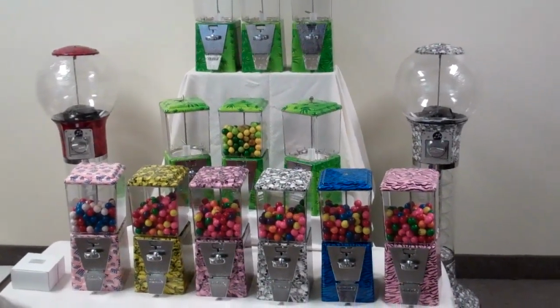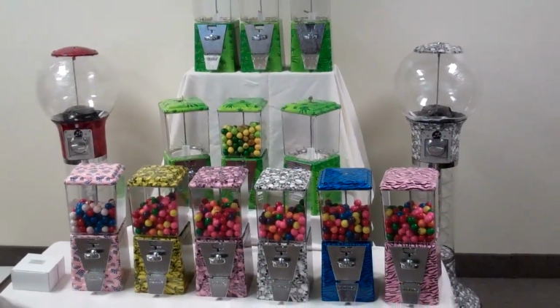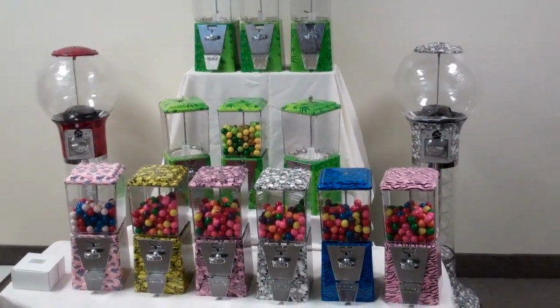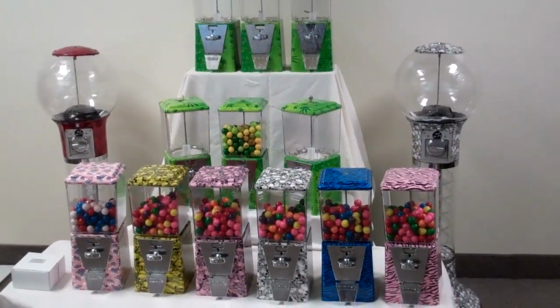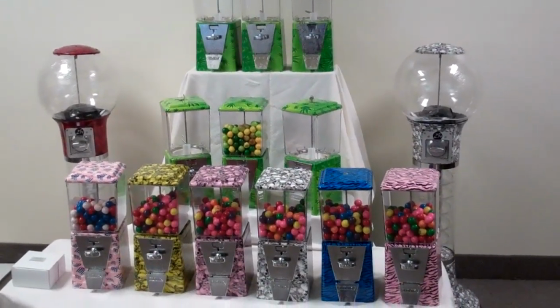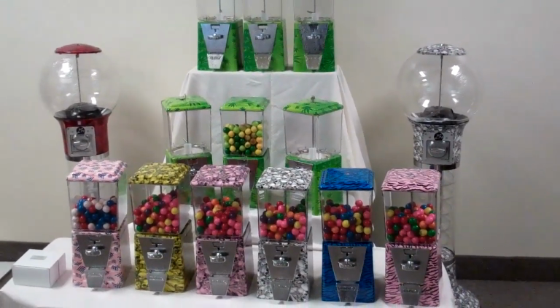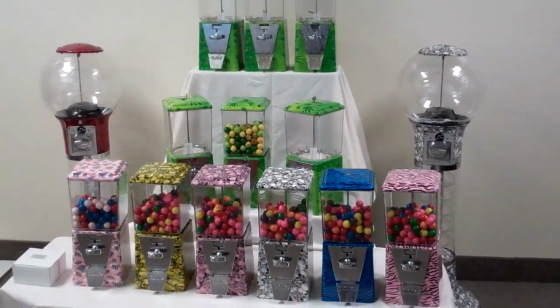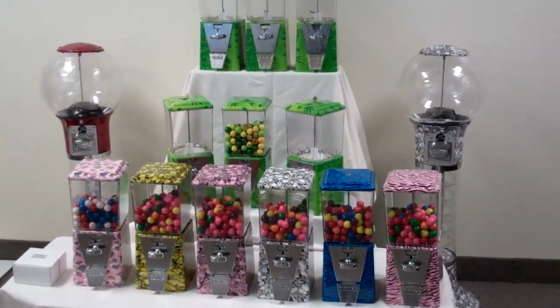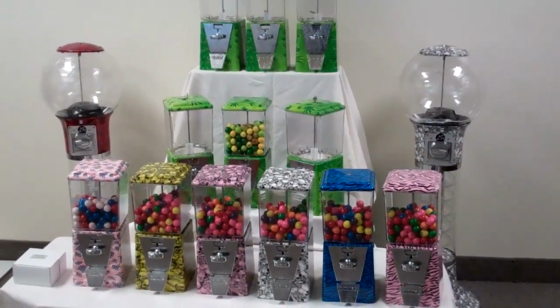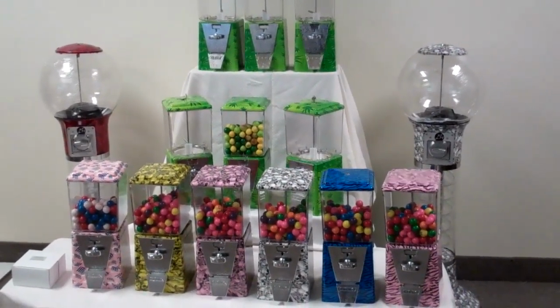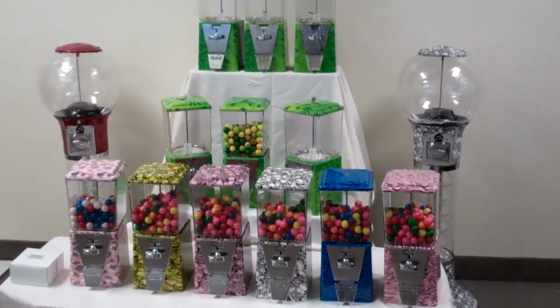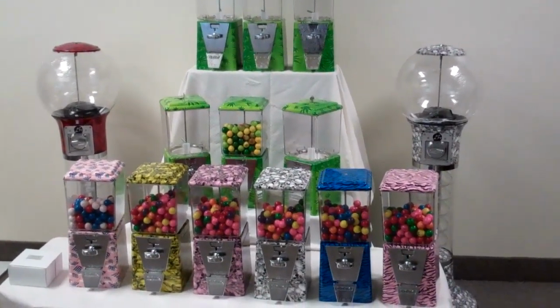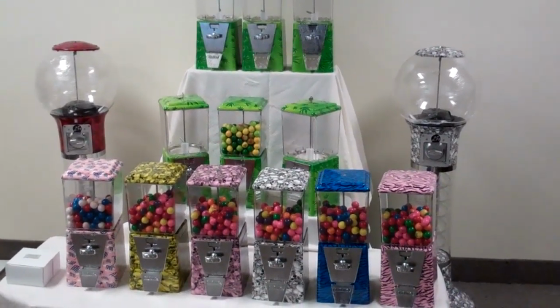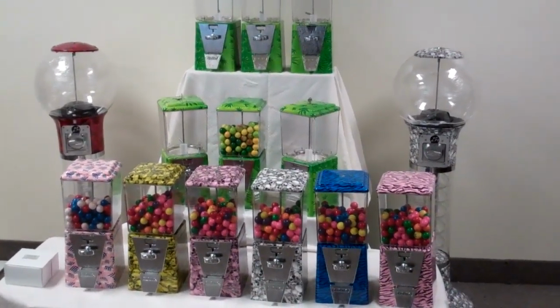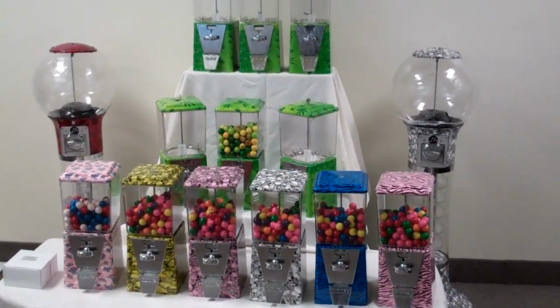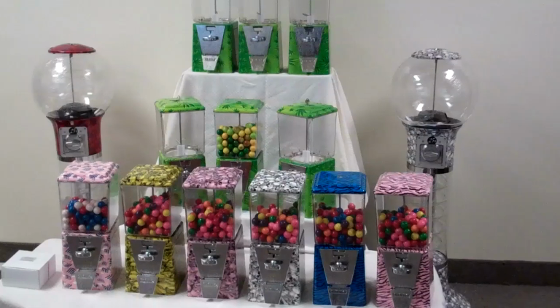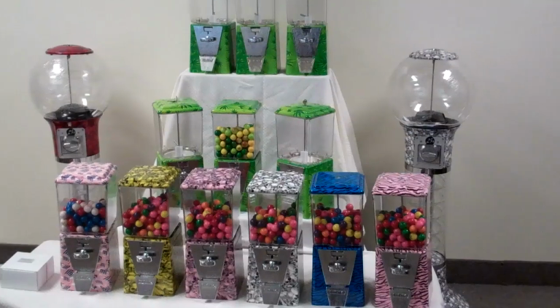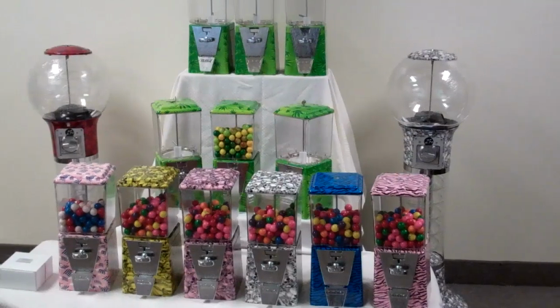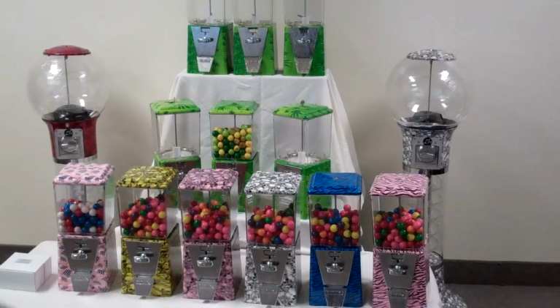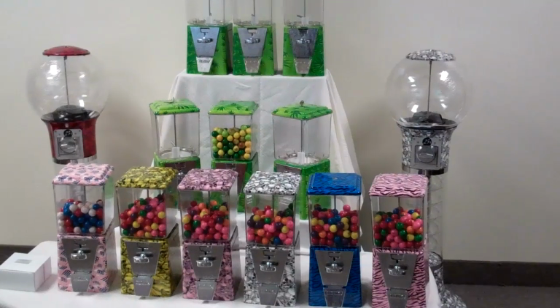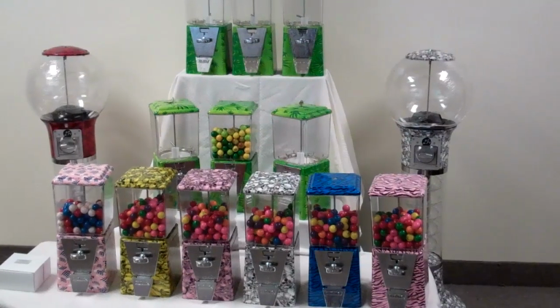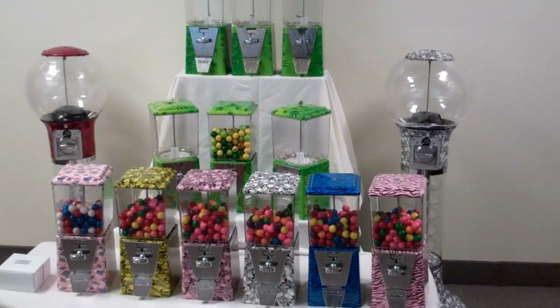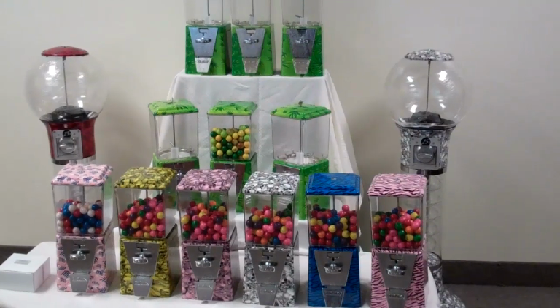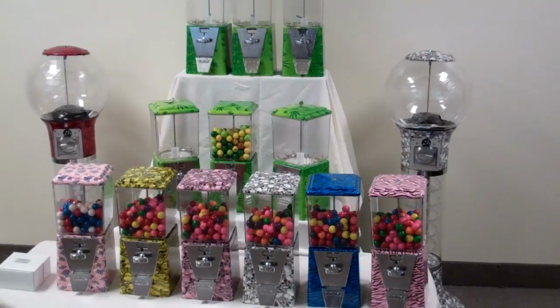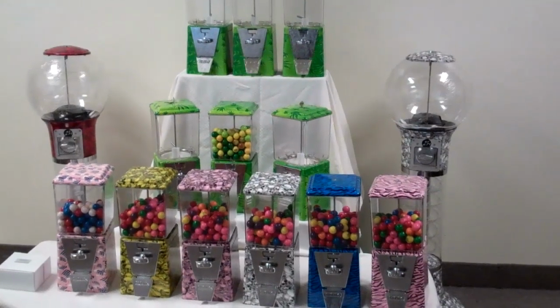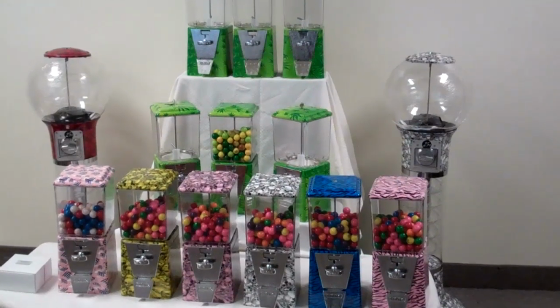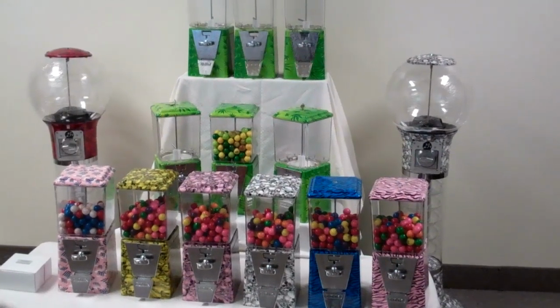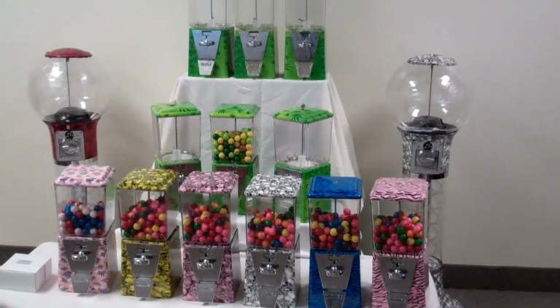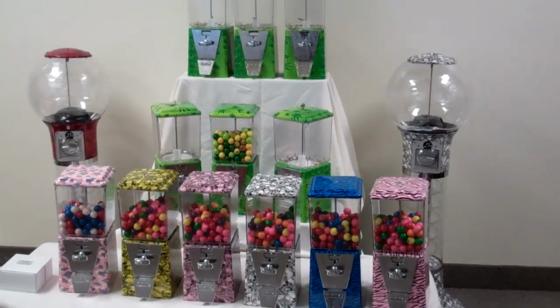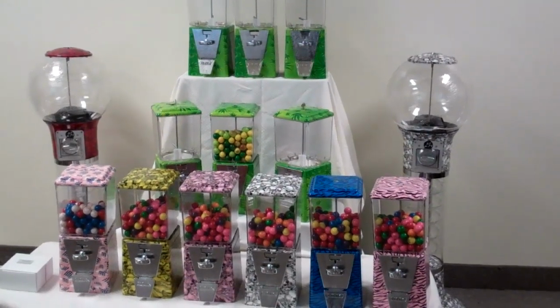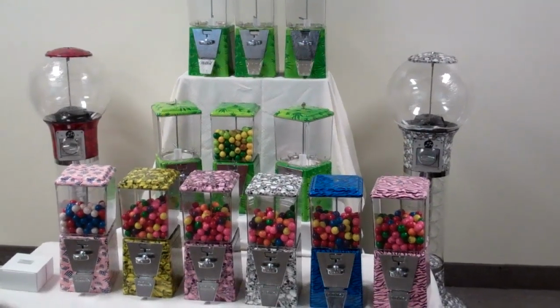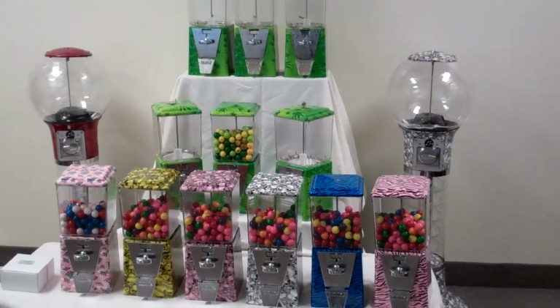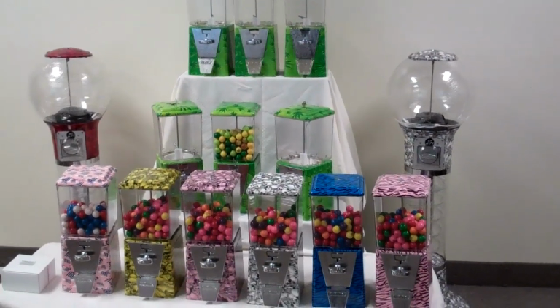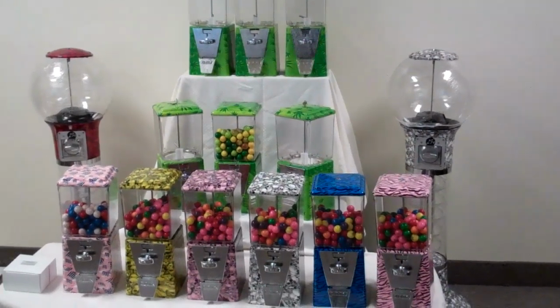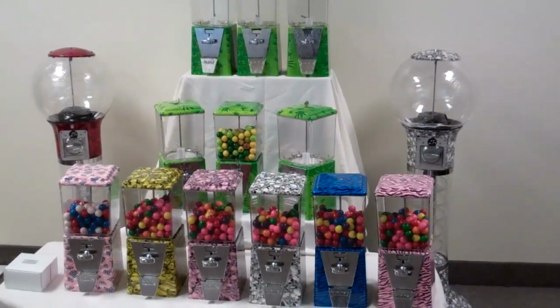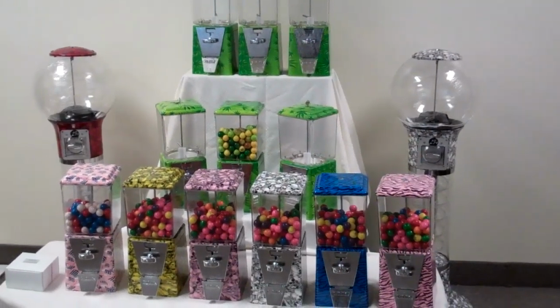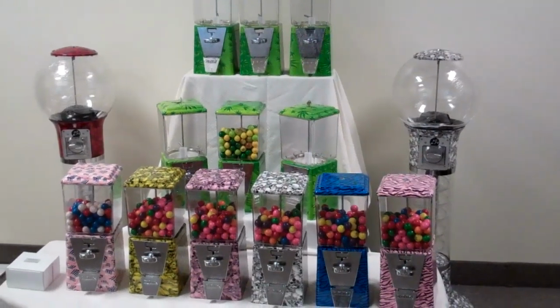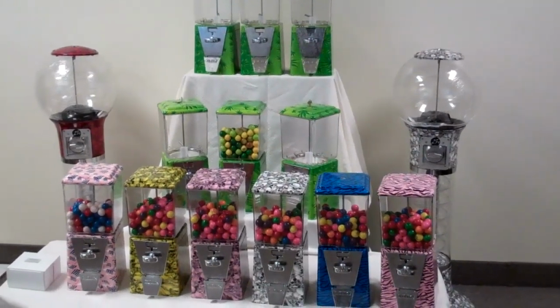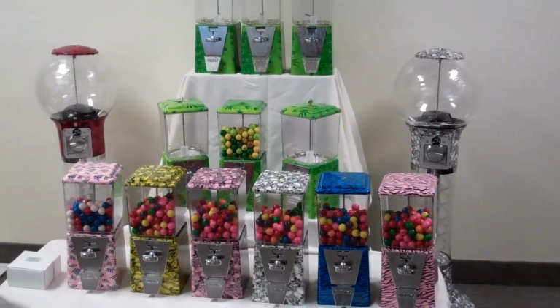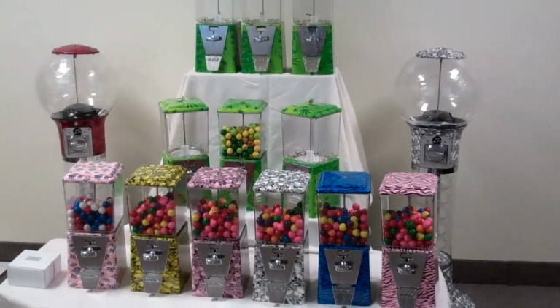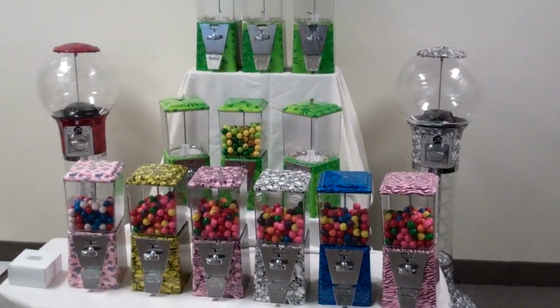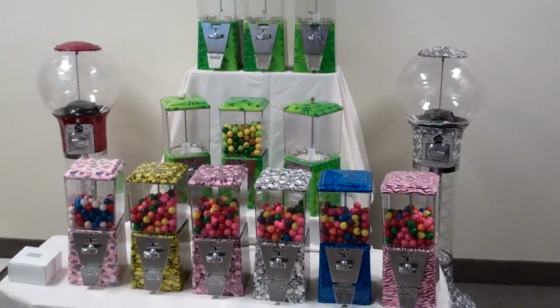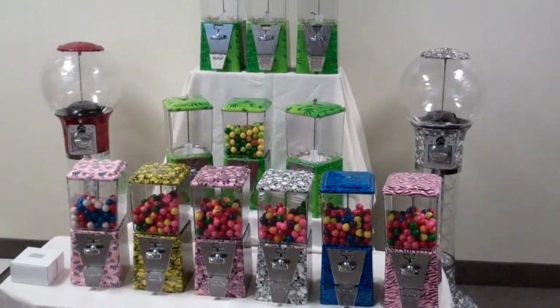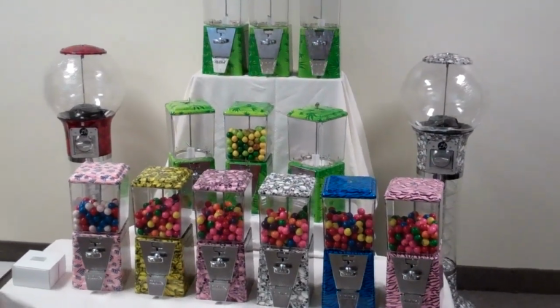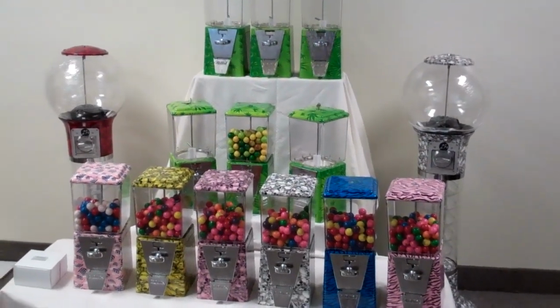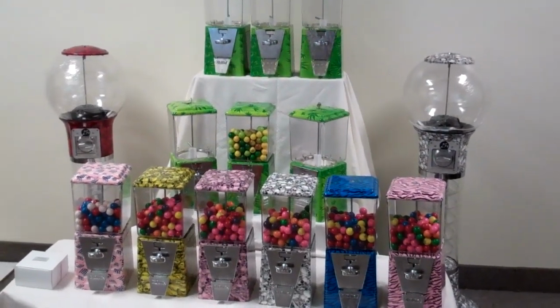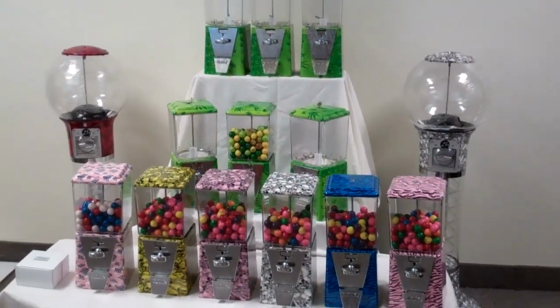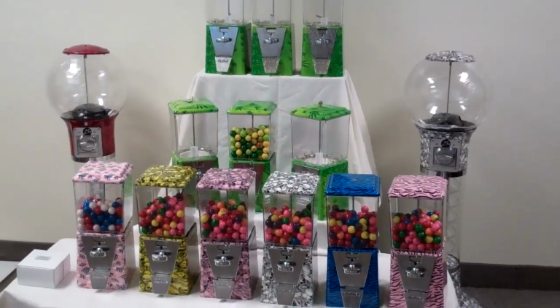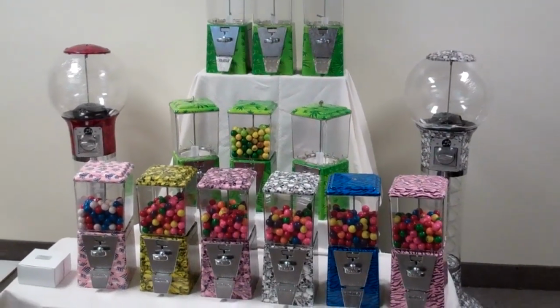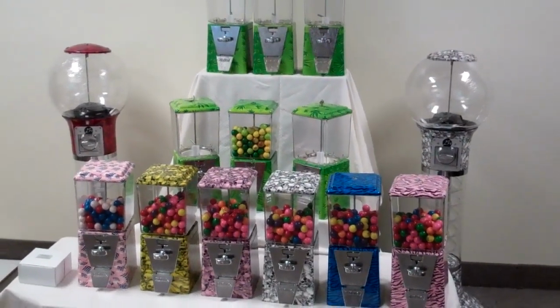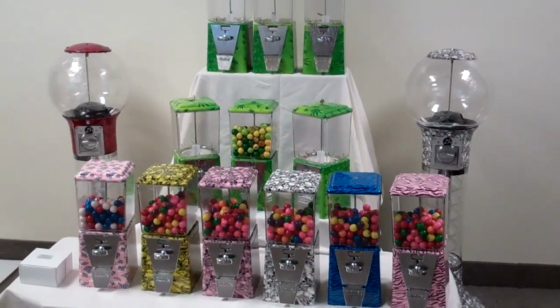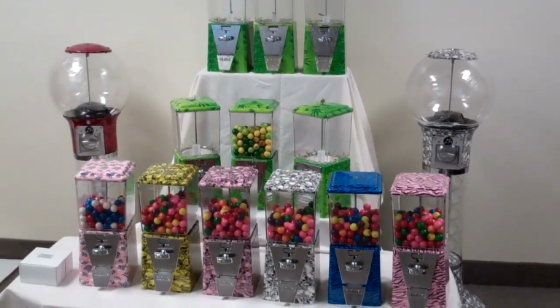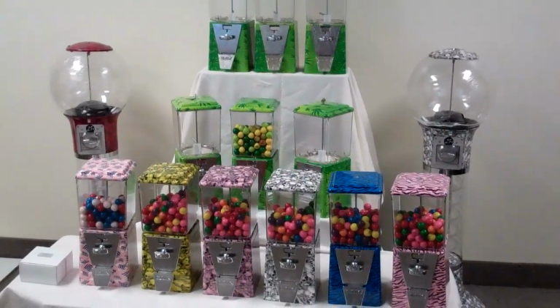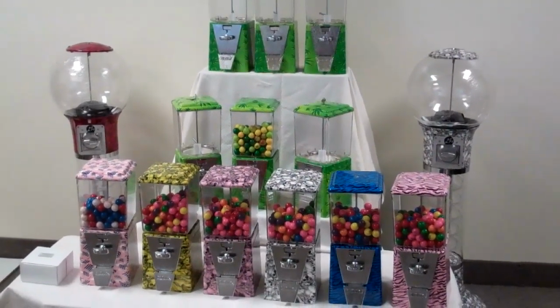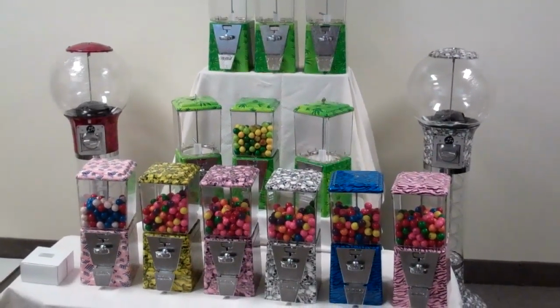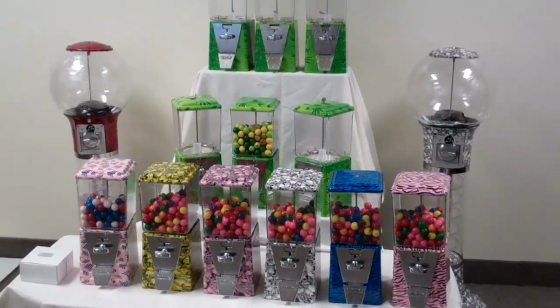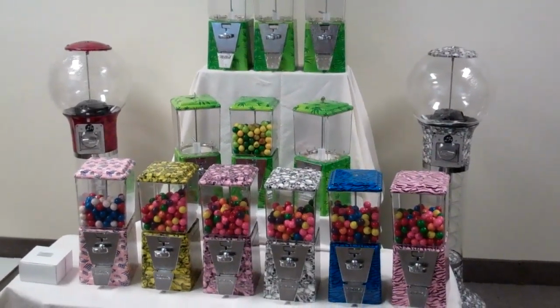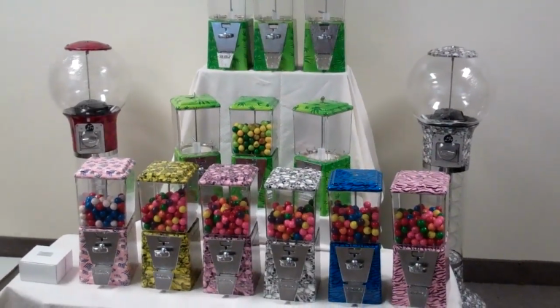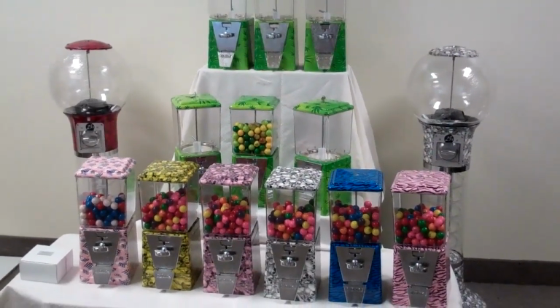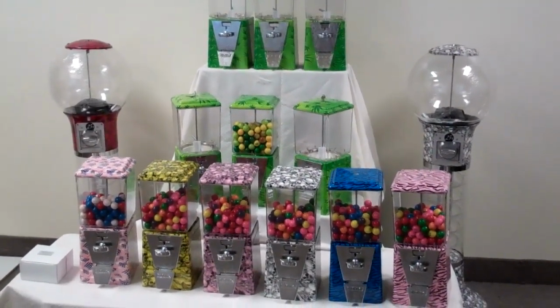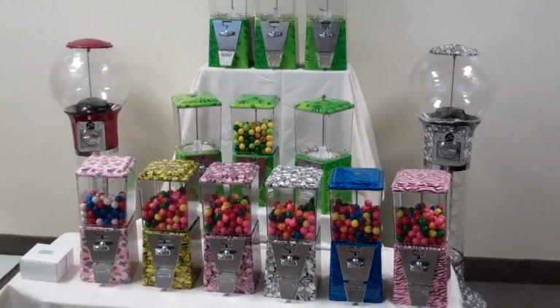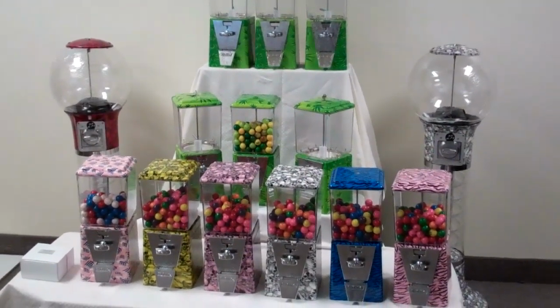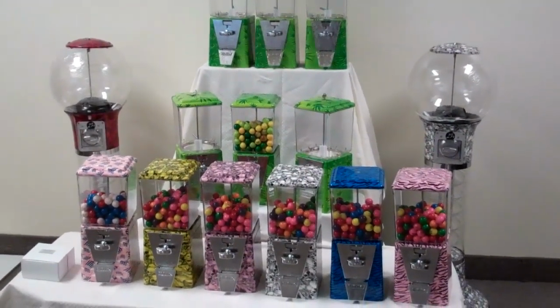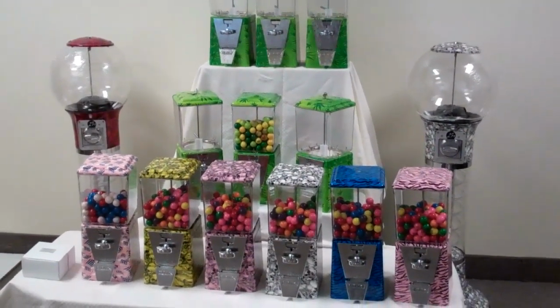These are all standard 25 cent machines. They vend gumballs and also capsule products.